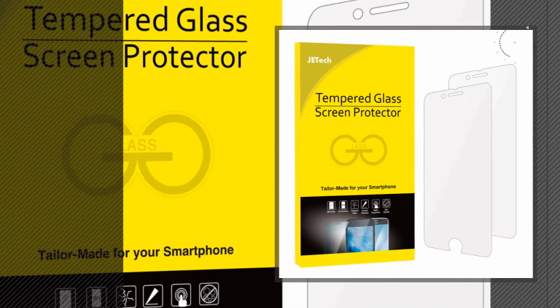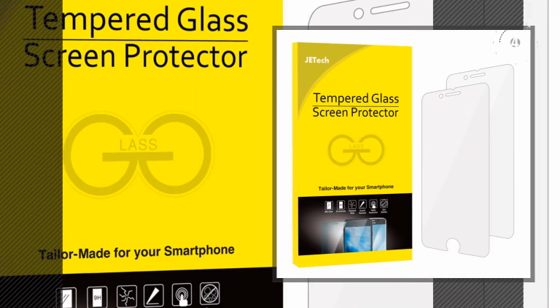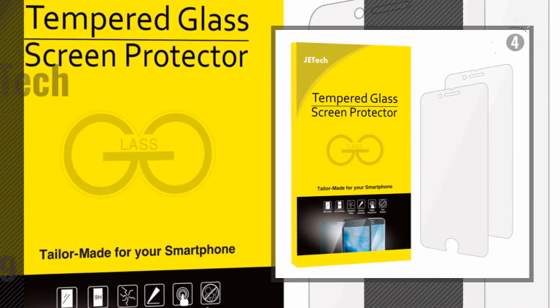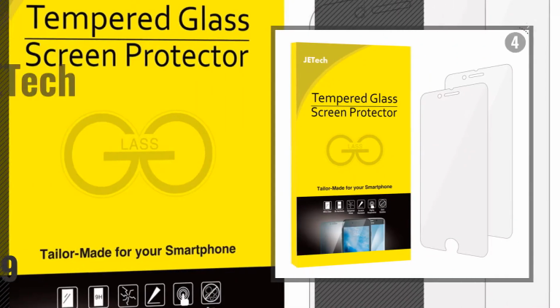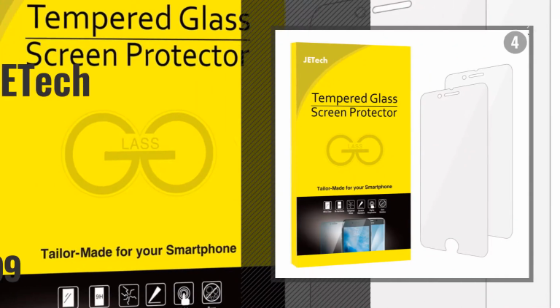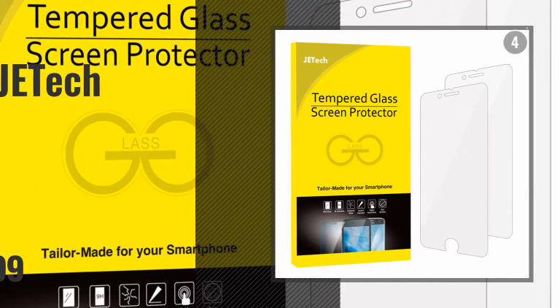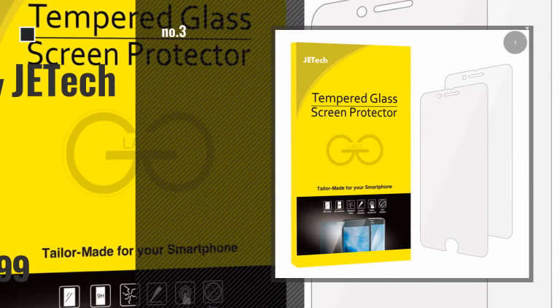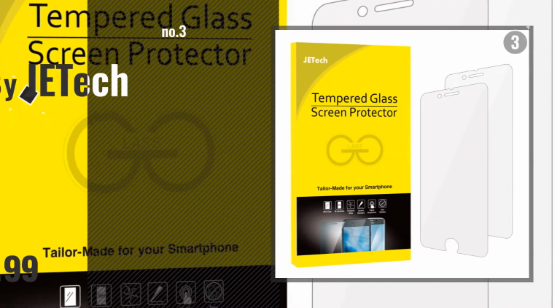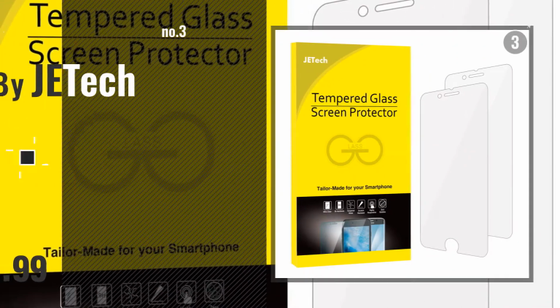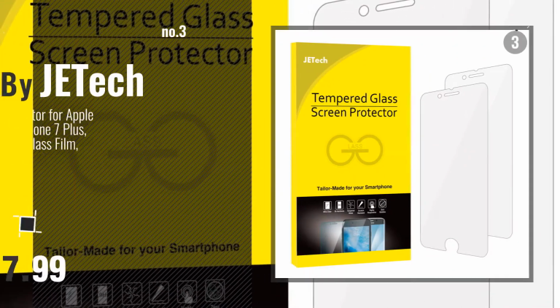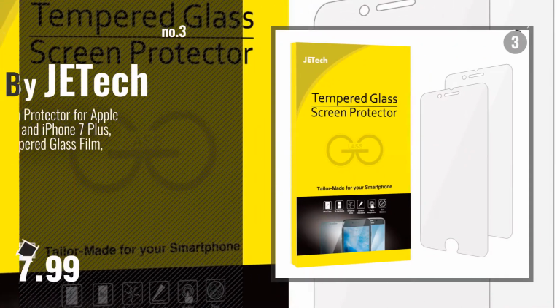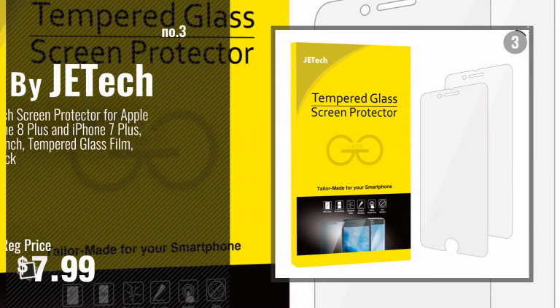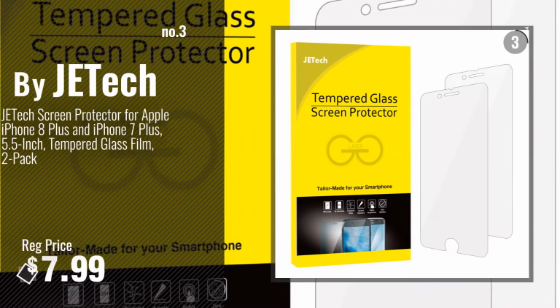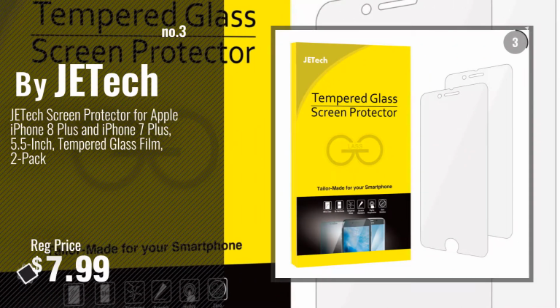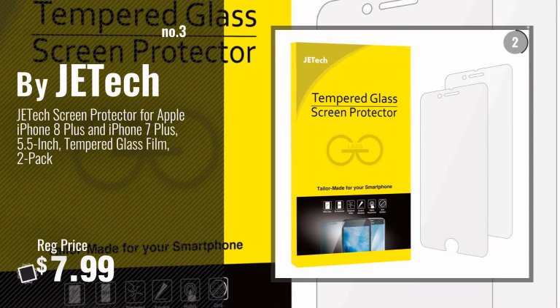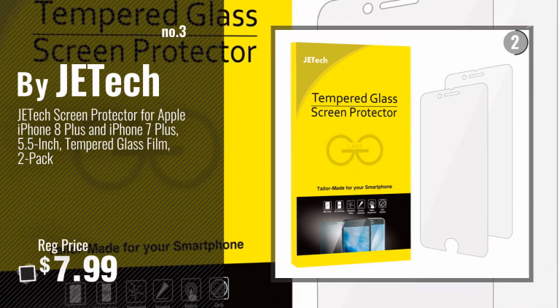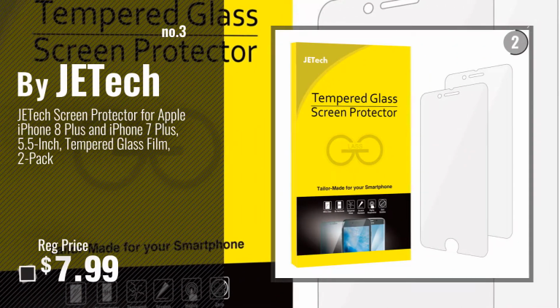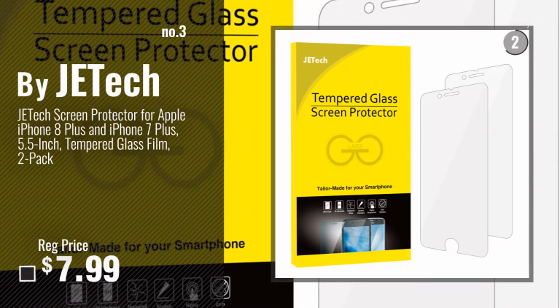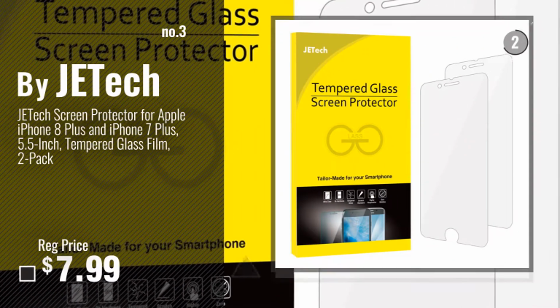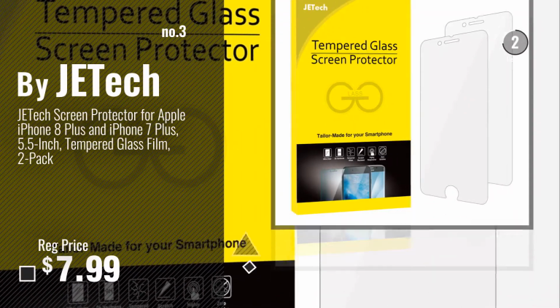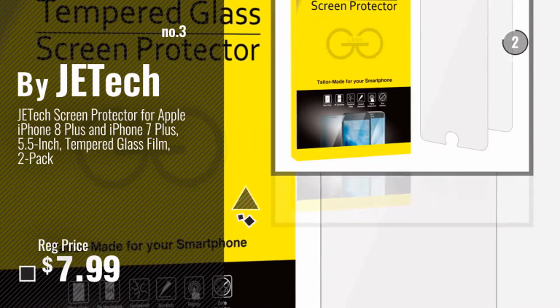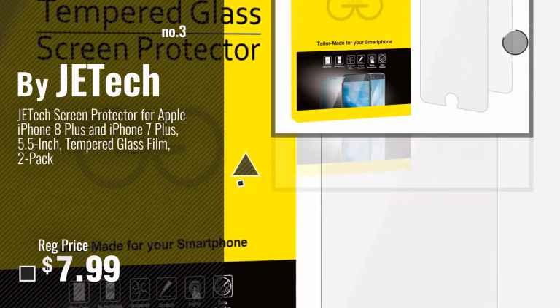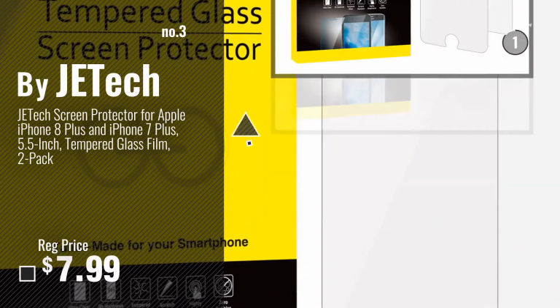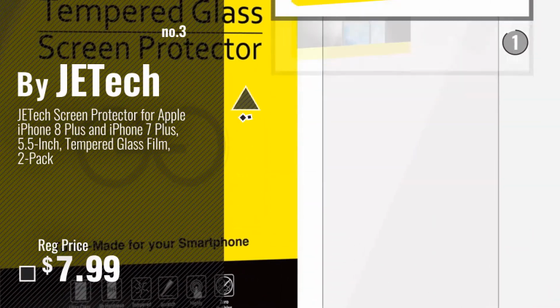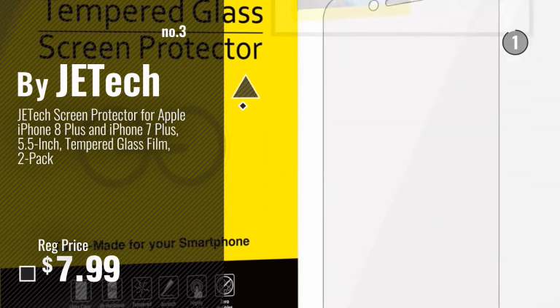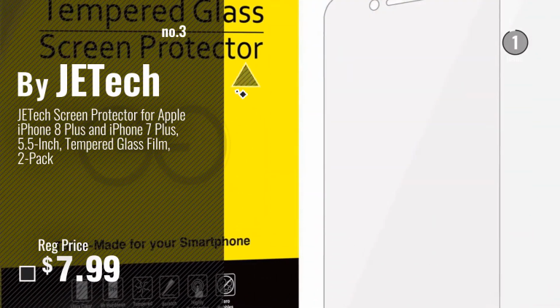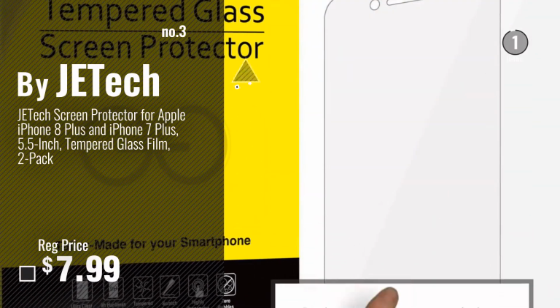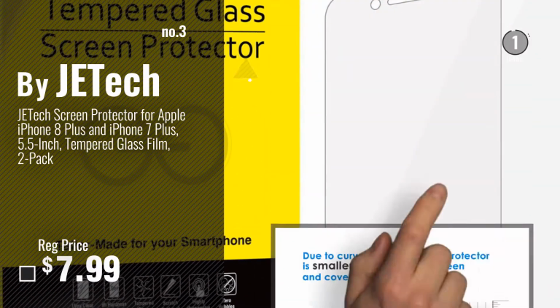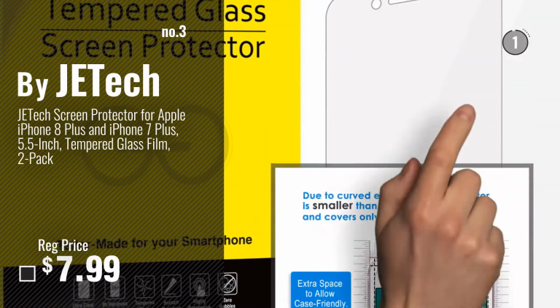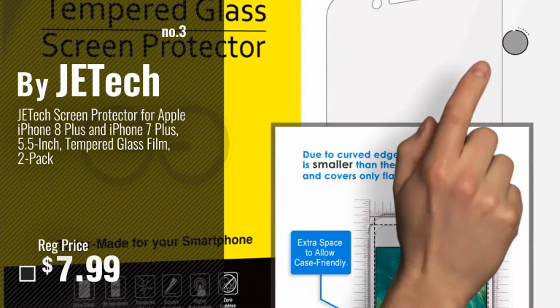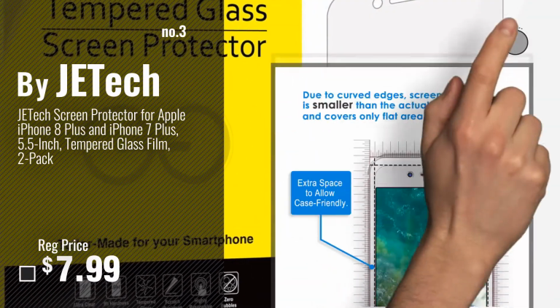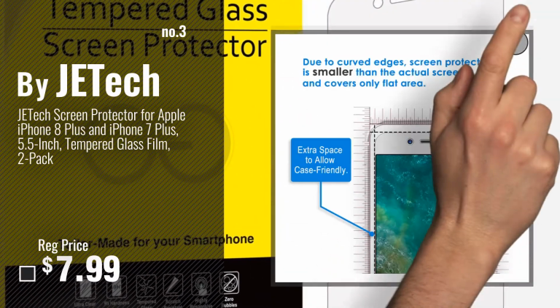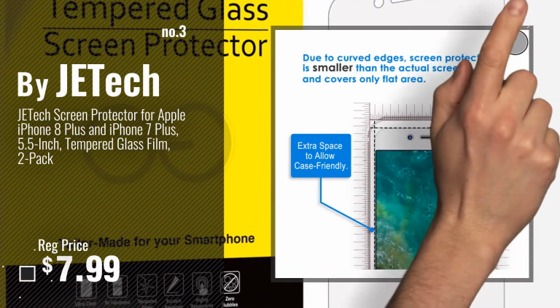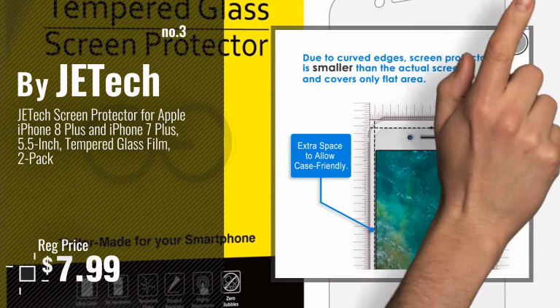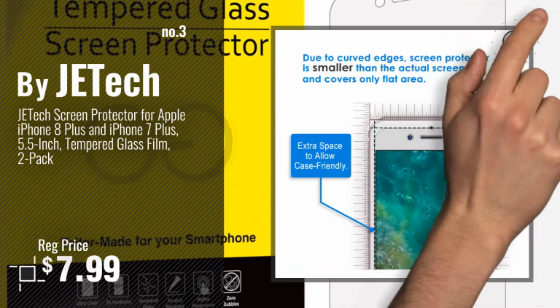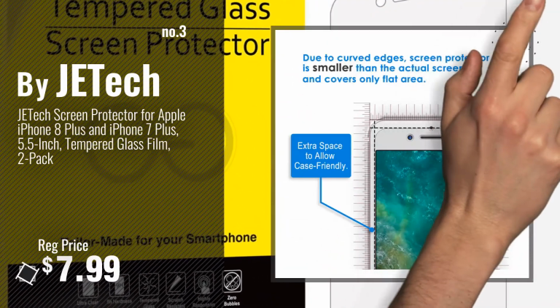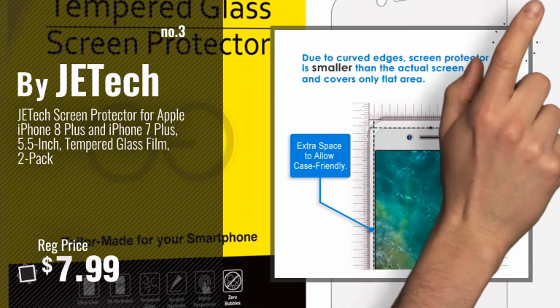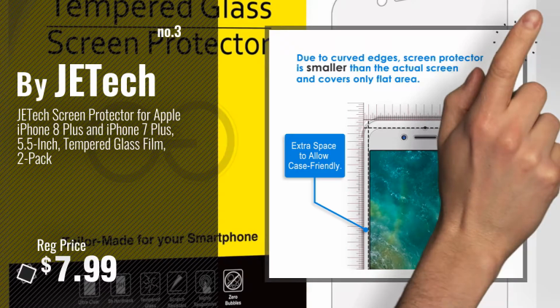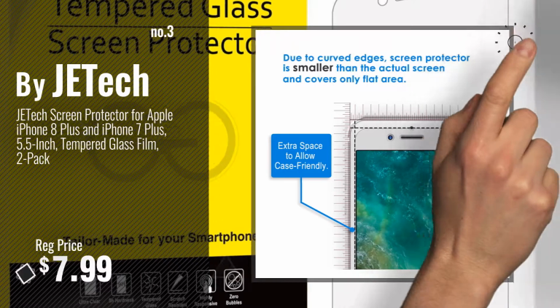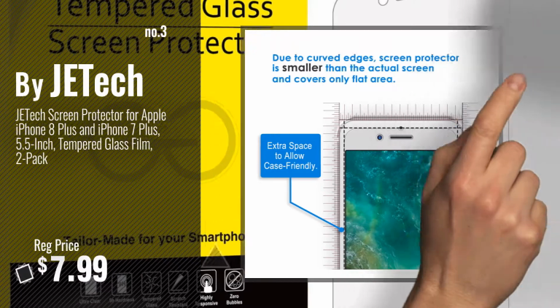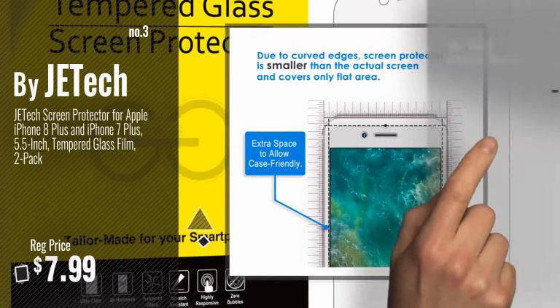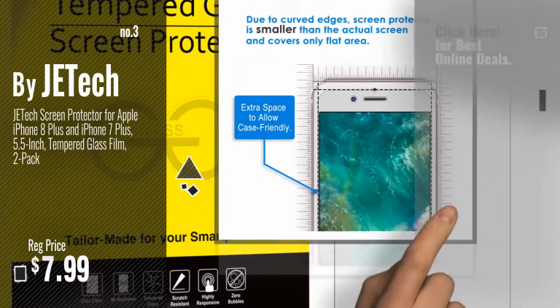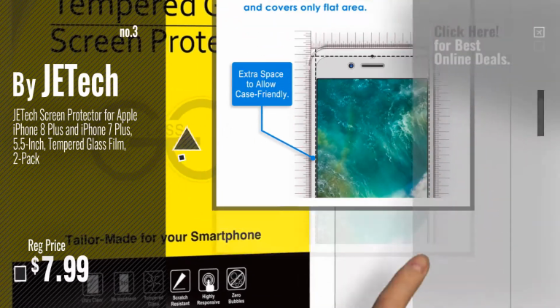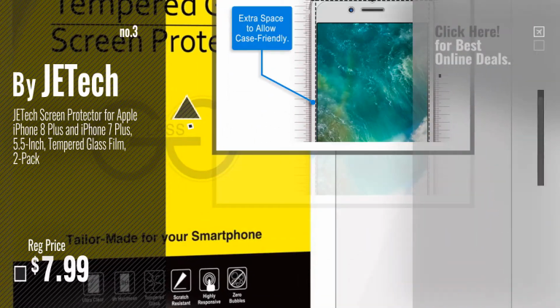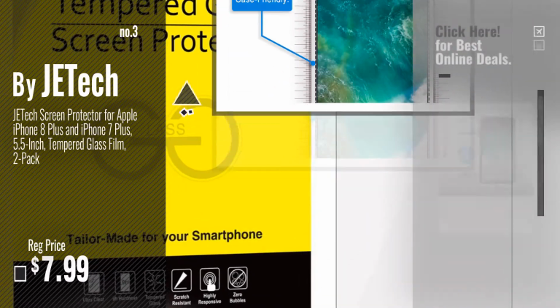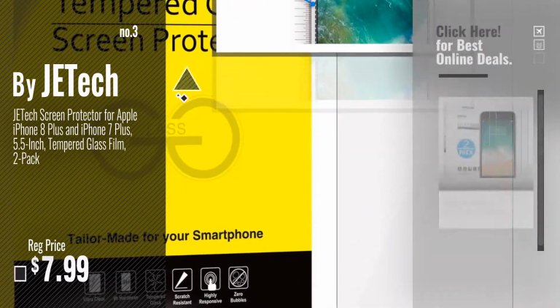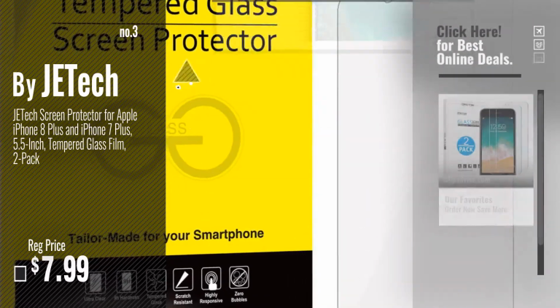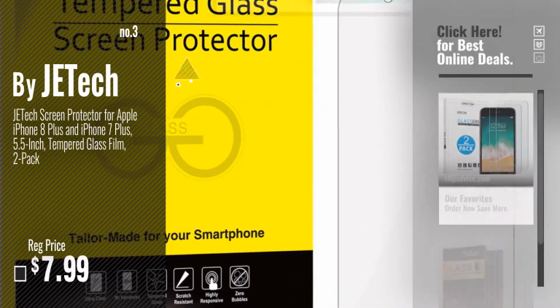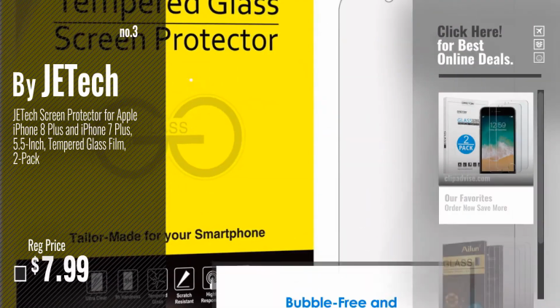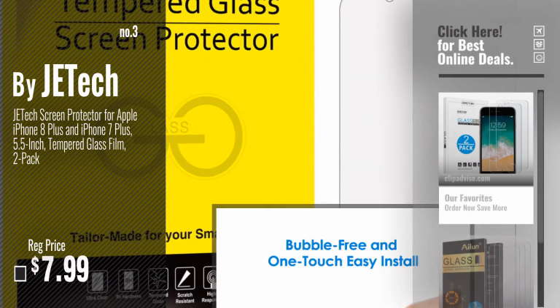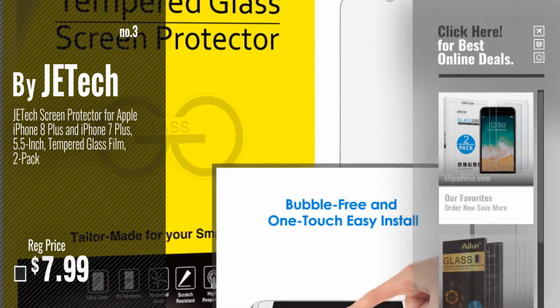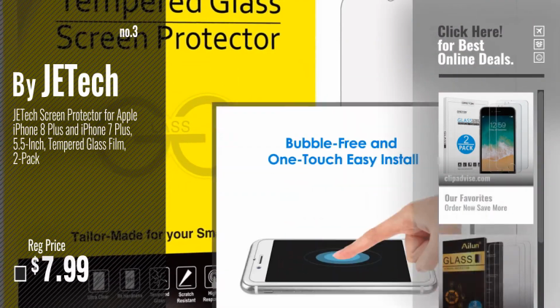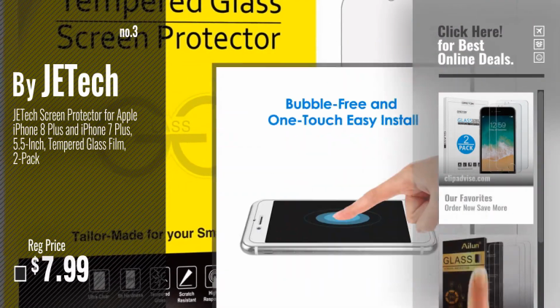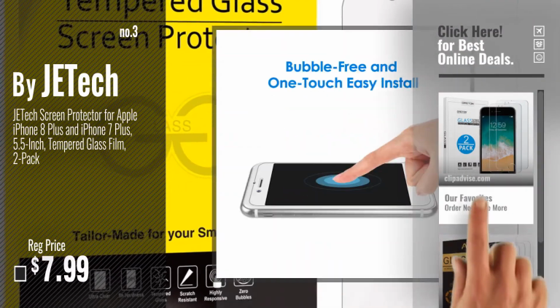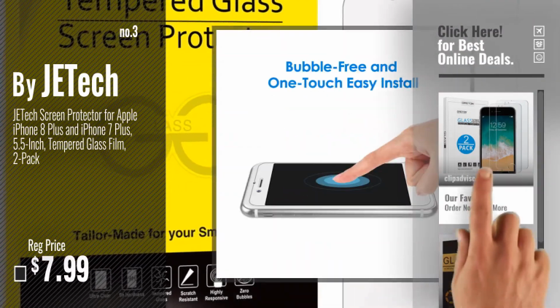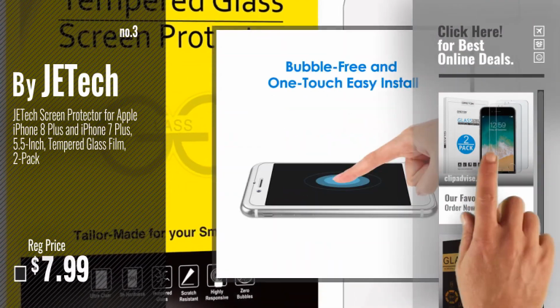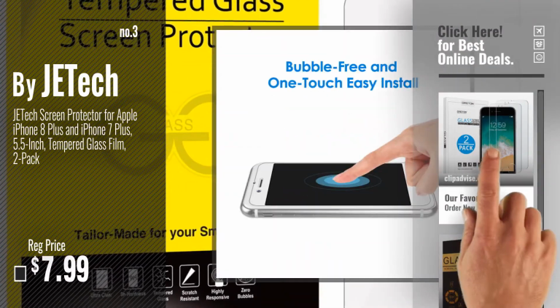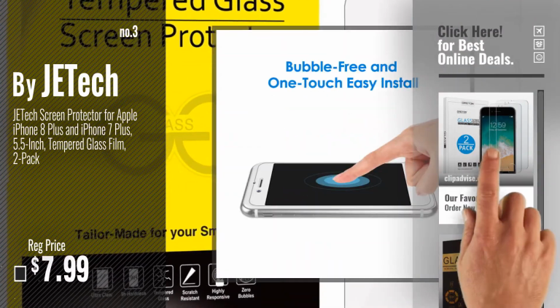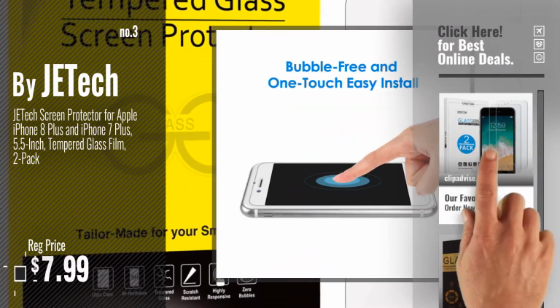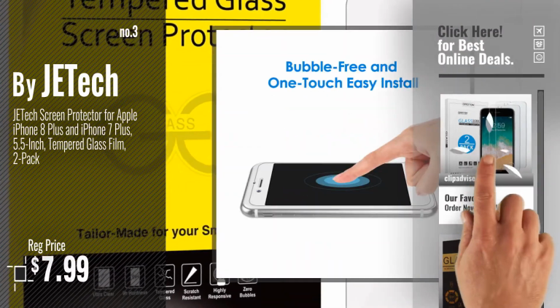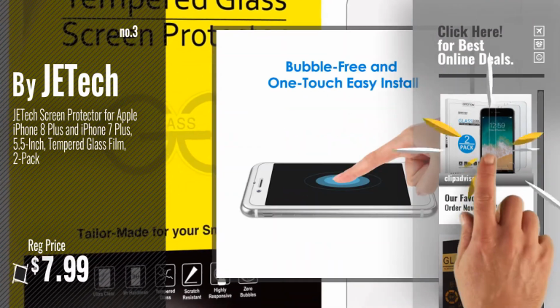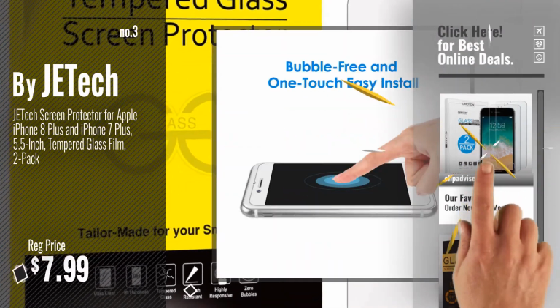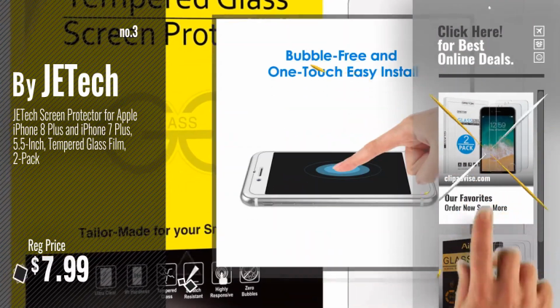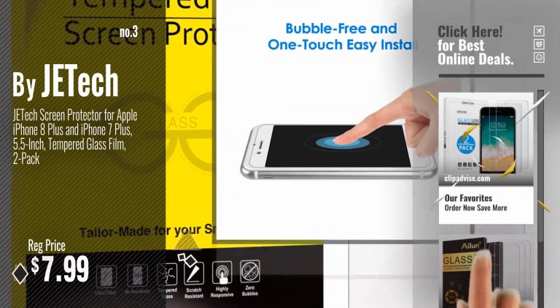Number 3. By JETech. For more info about these top accessories, just click this circle.